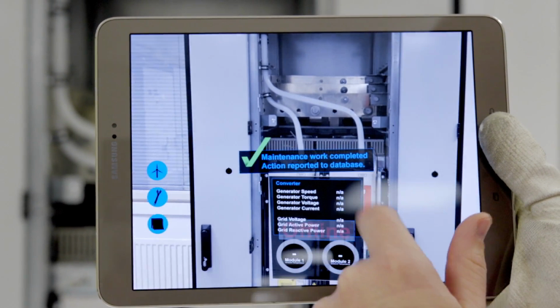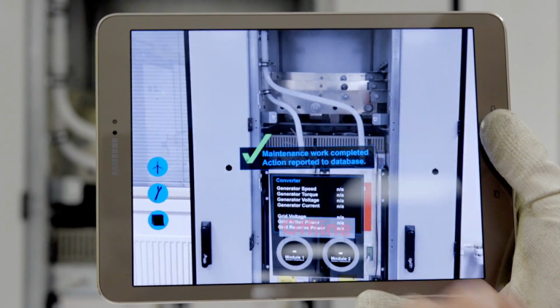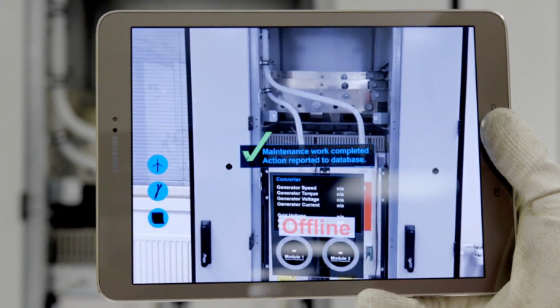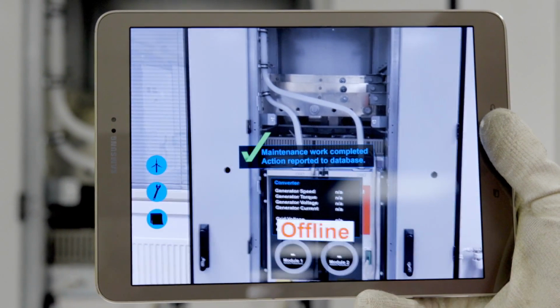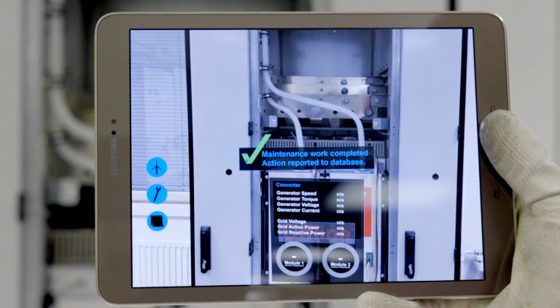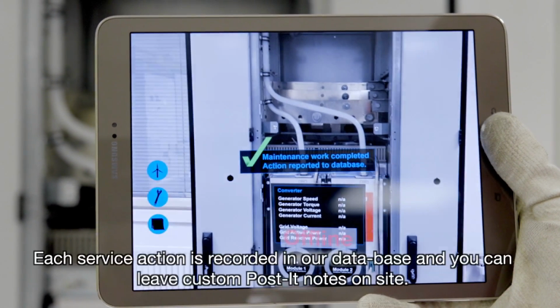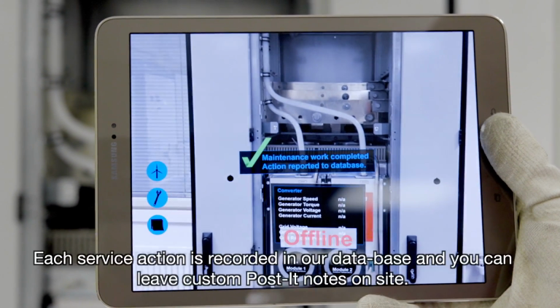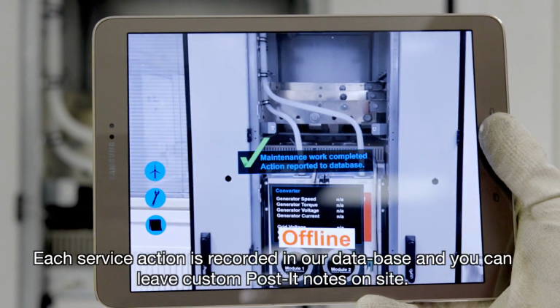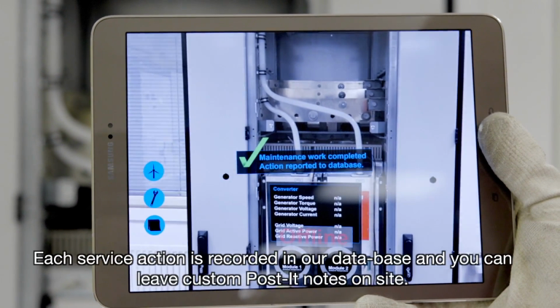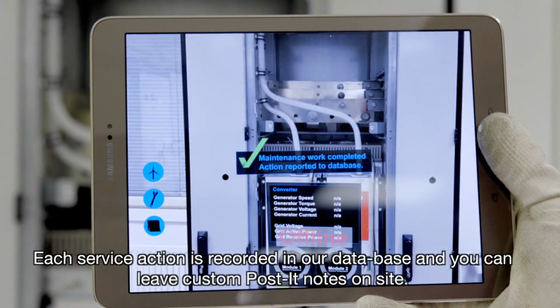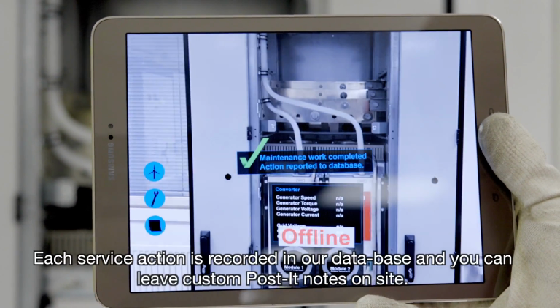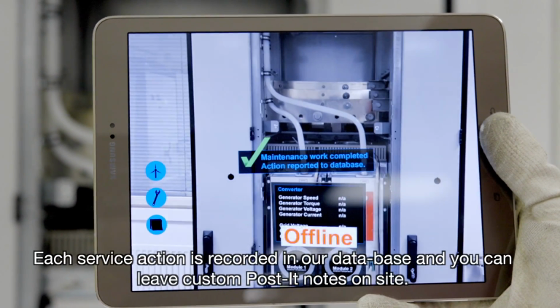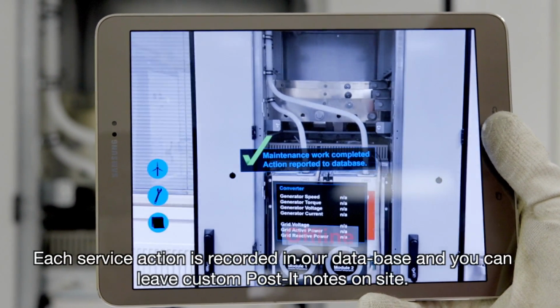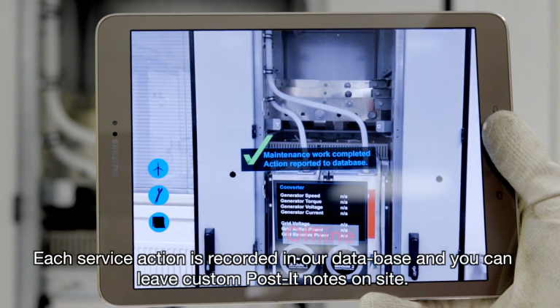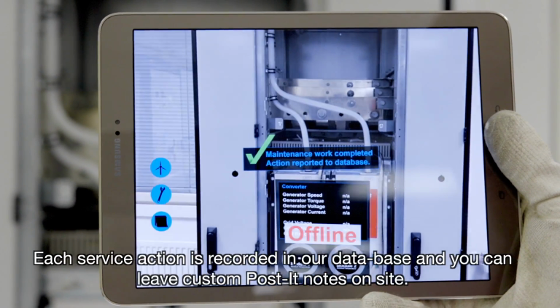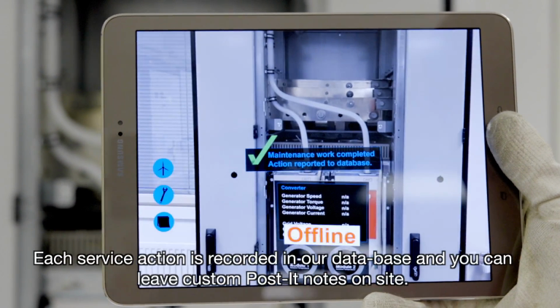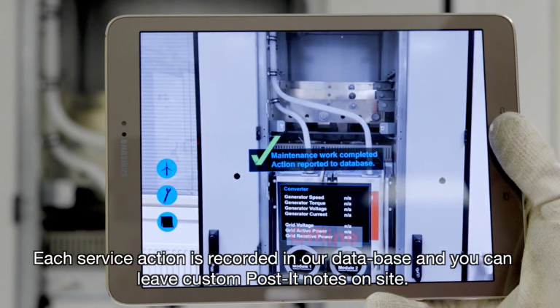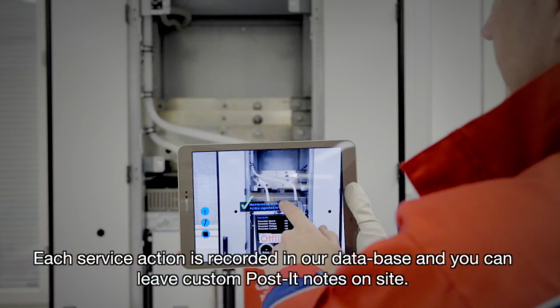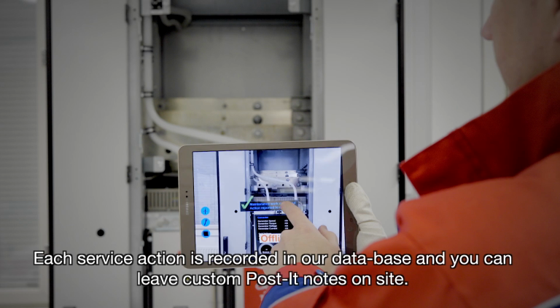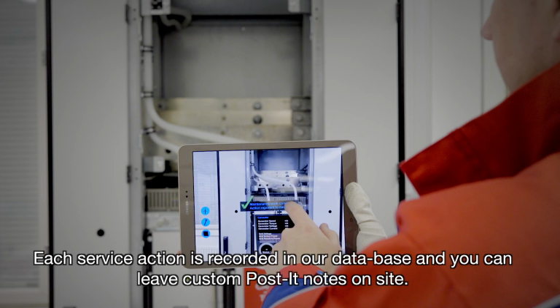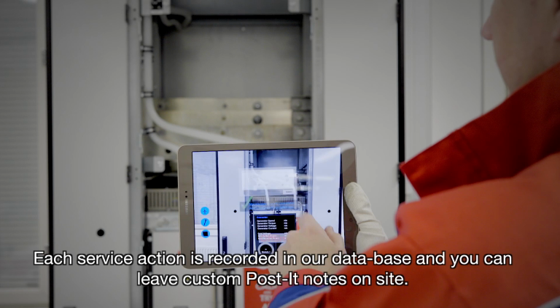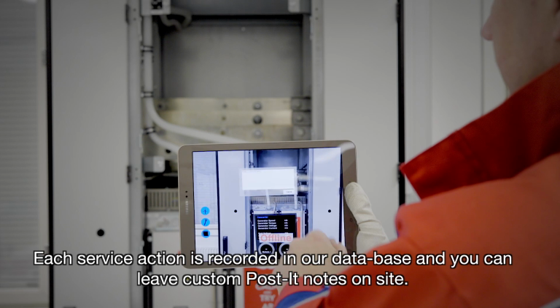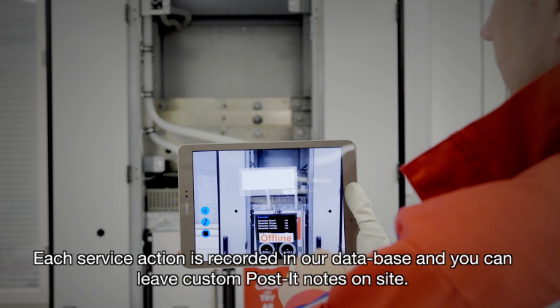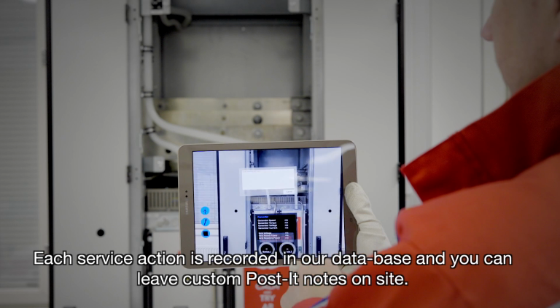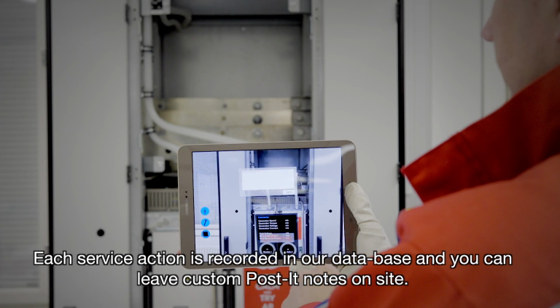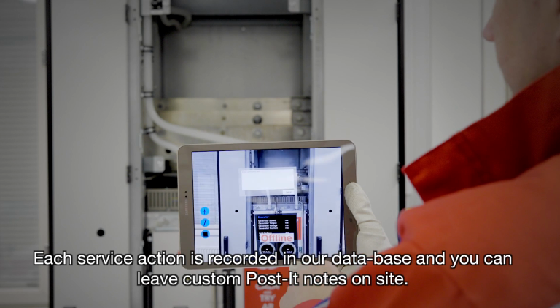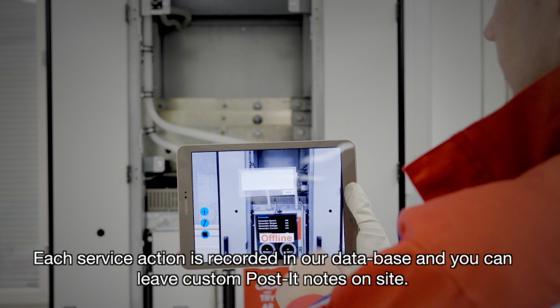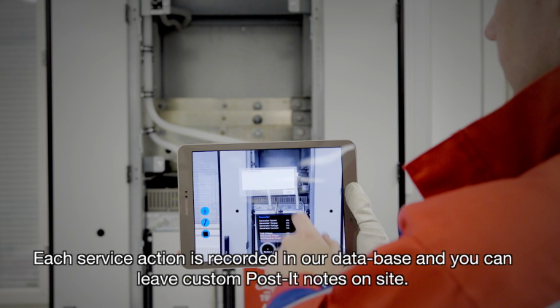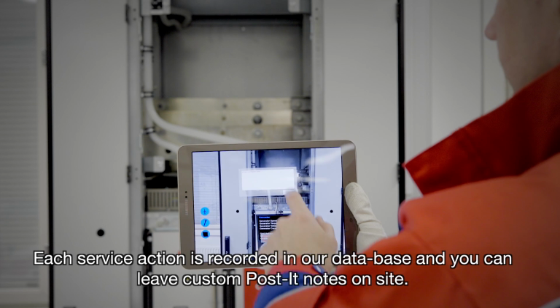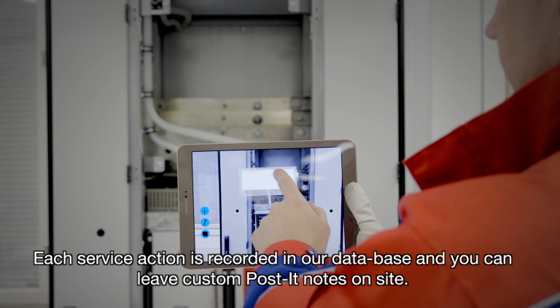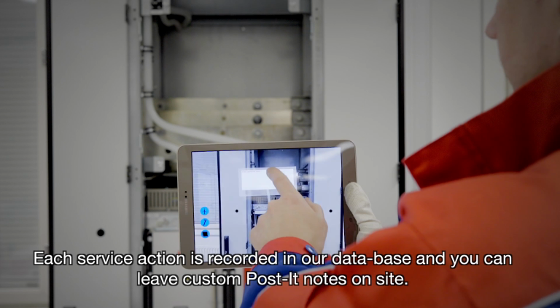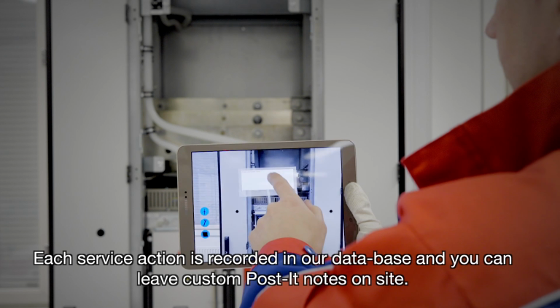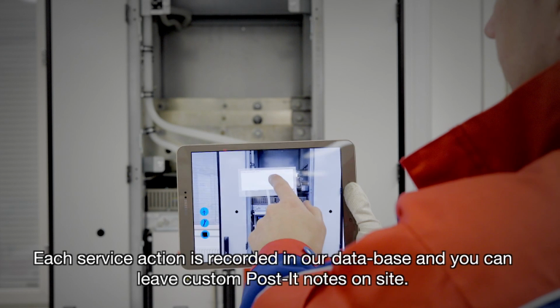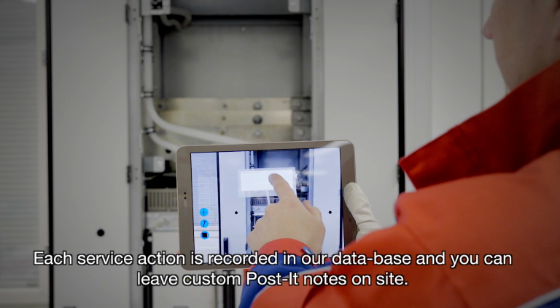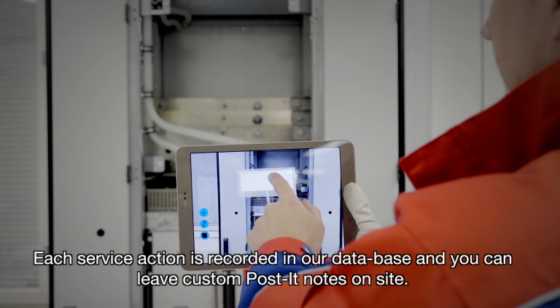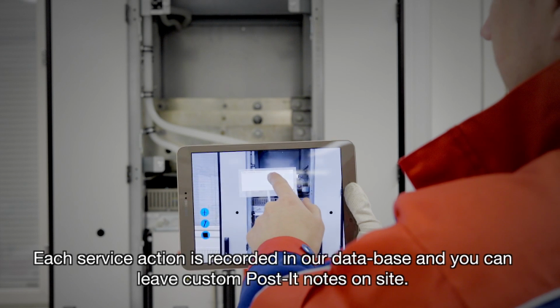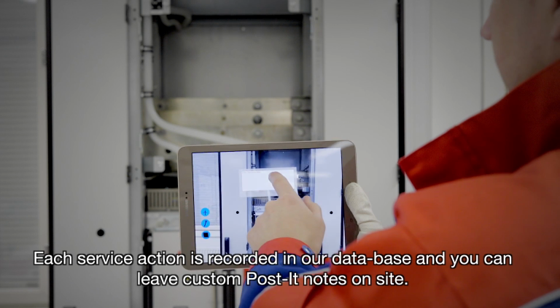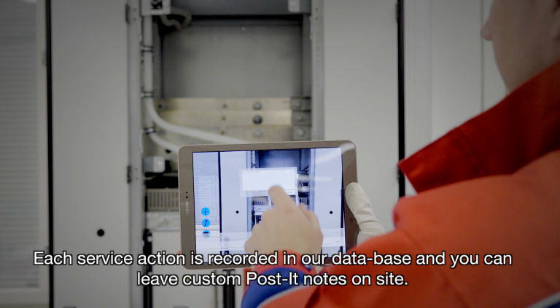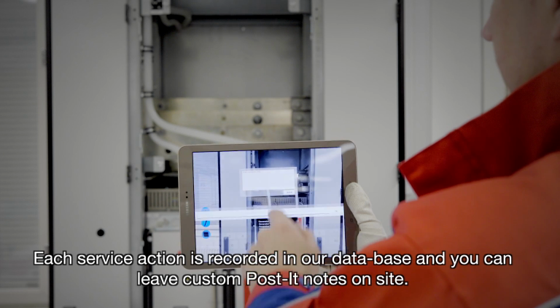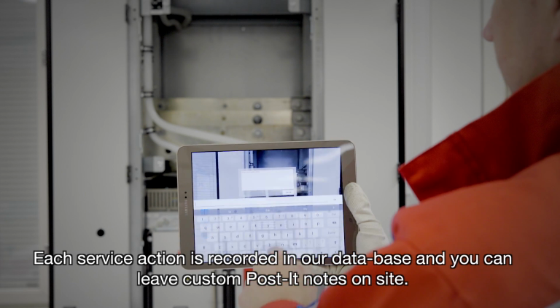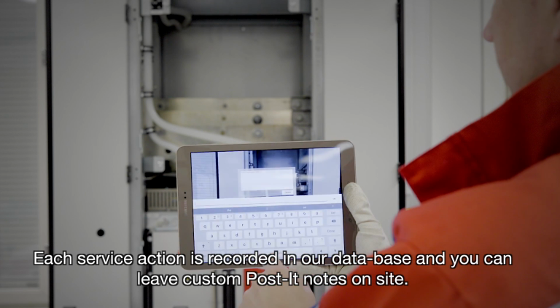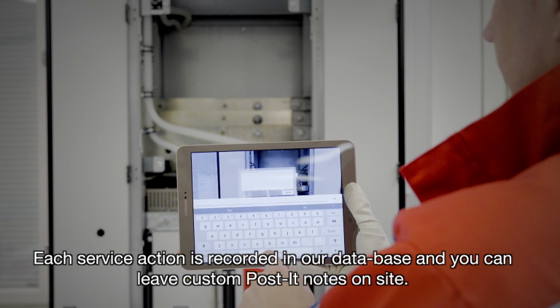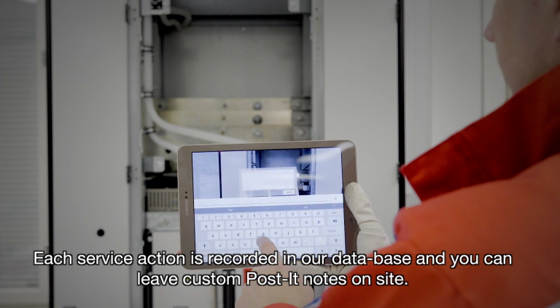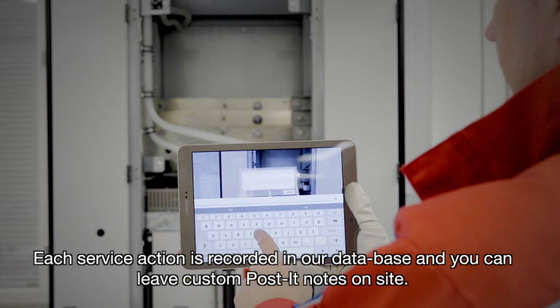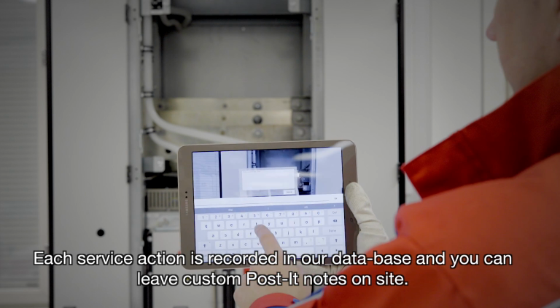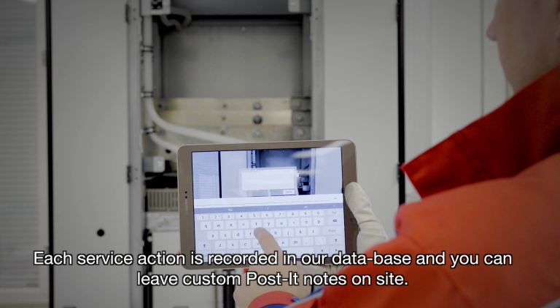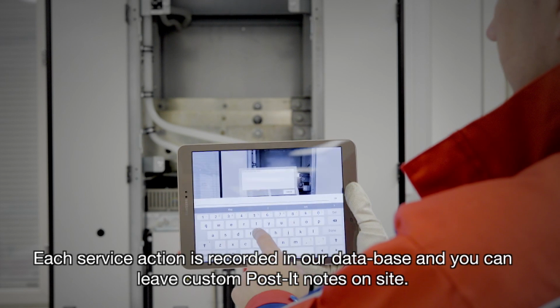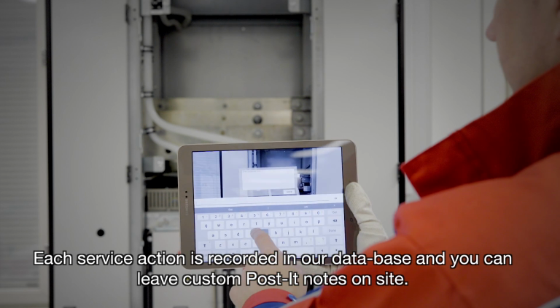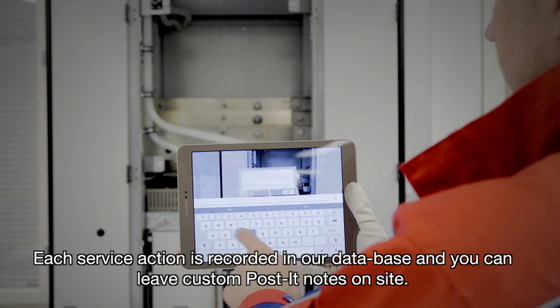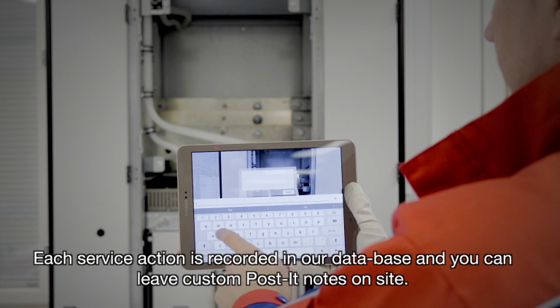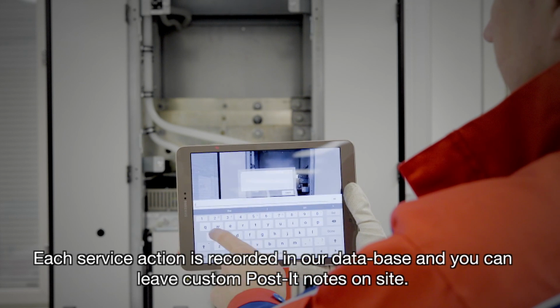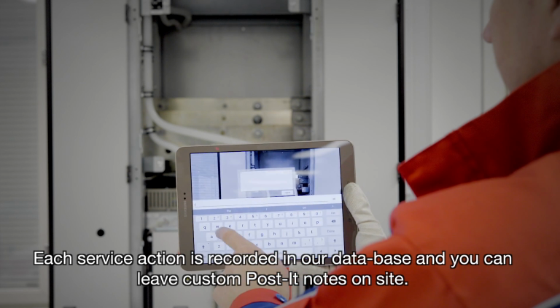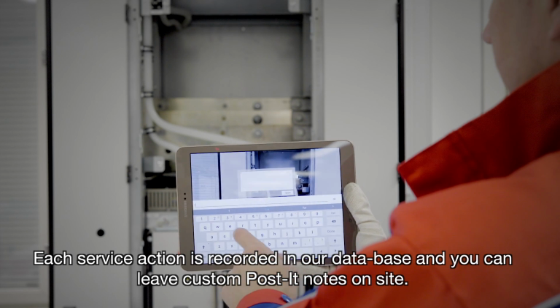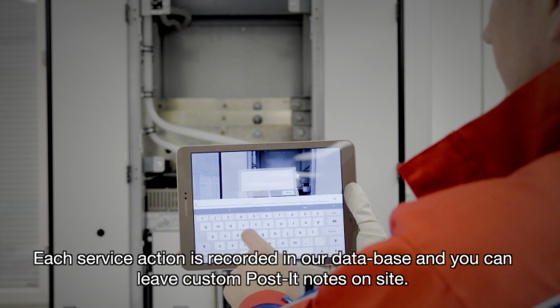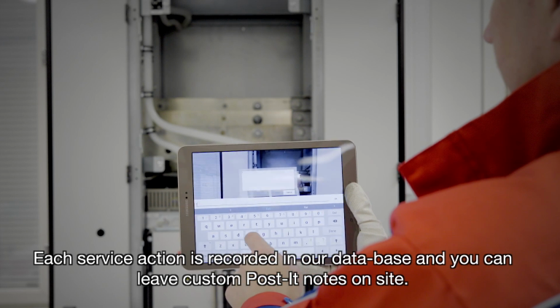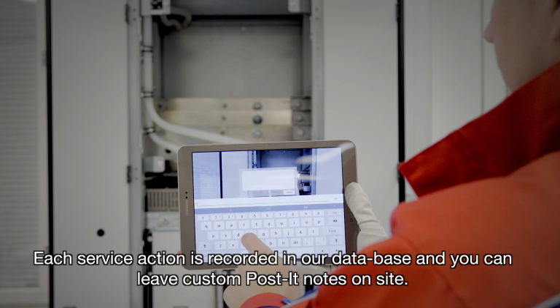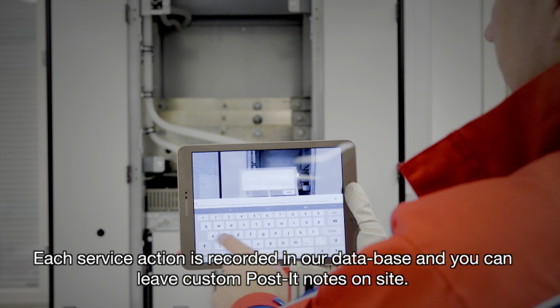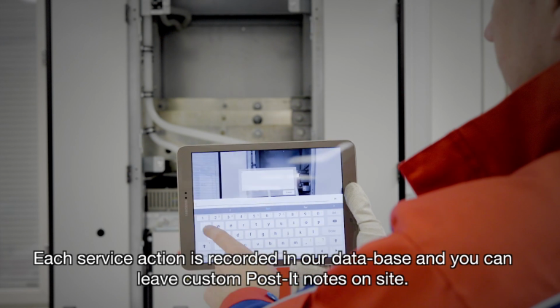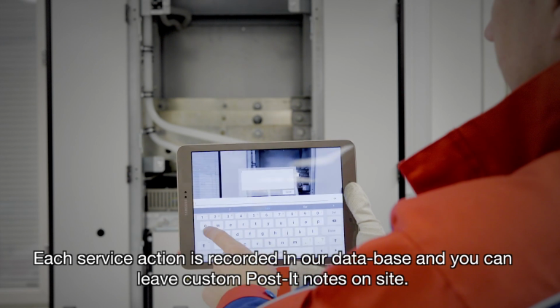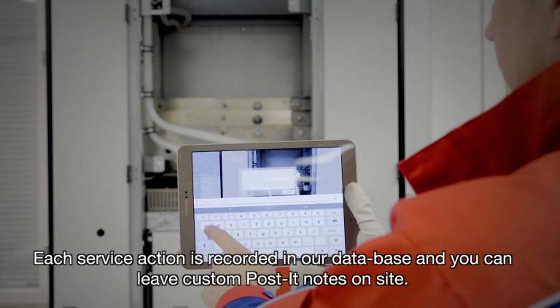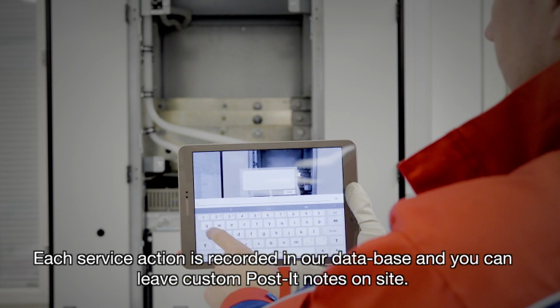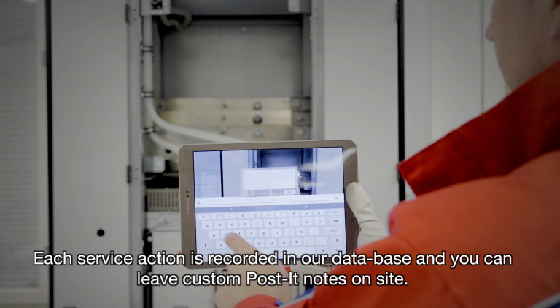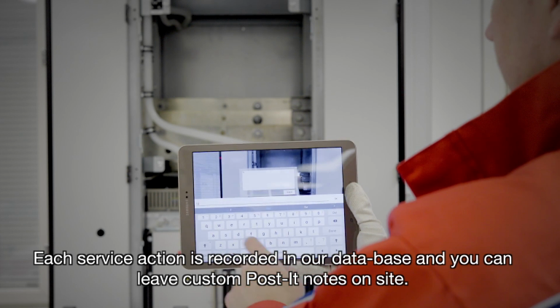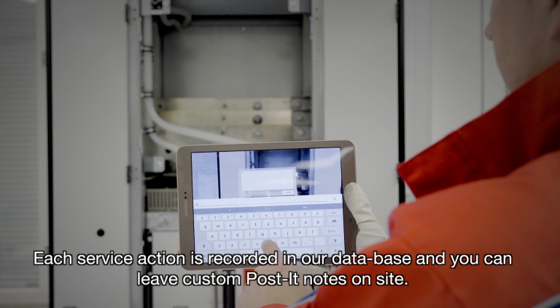Each service action is recorded in our database and you can leave custom post-it notes on site.